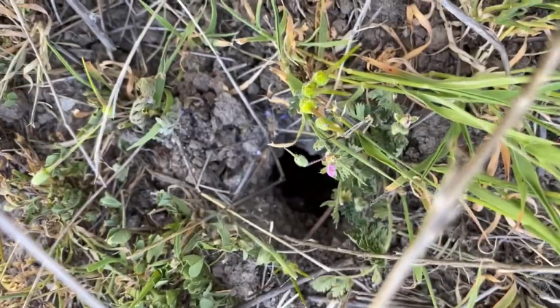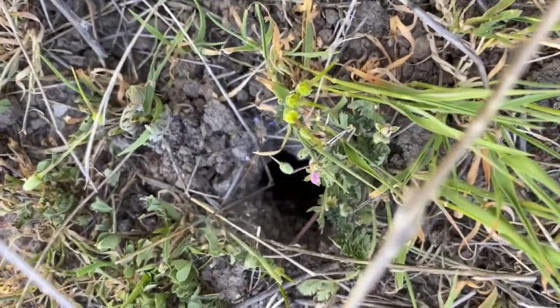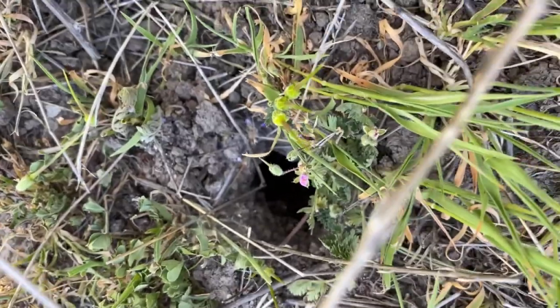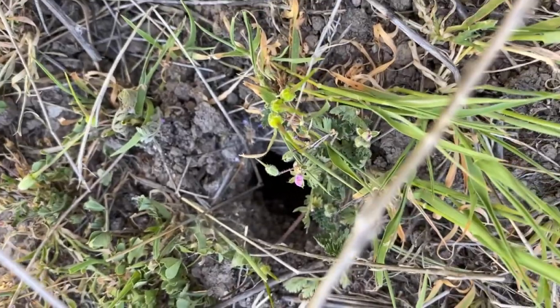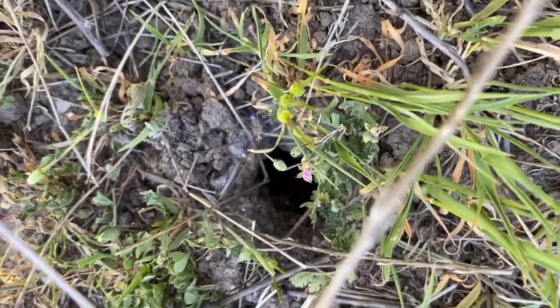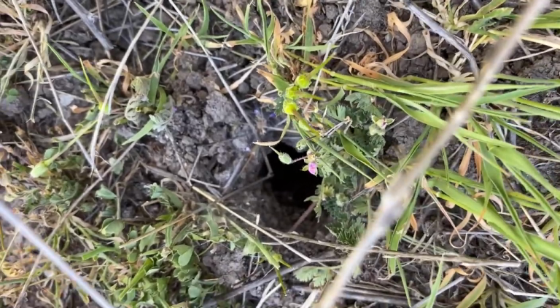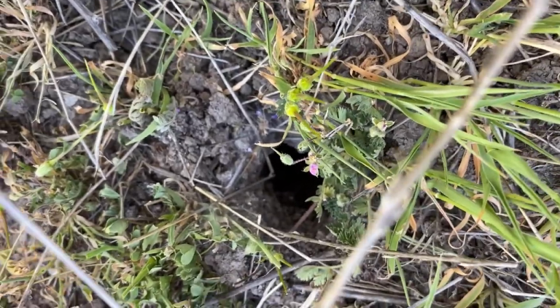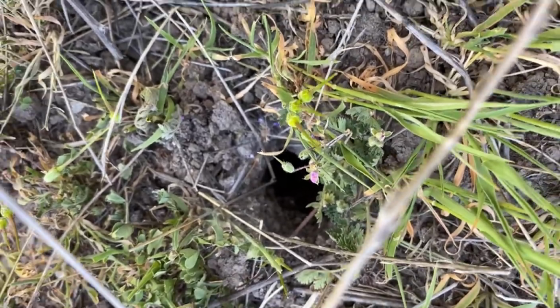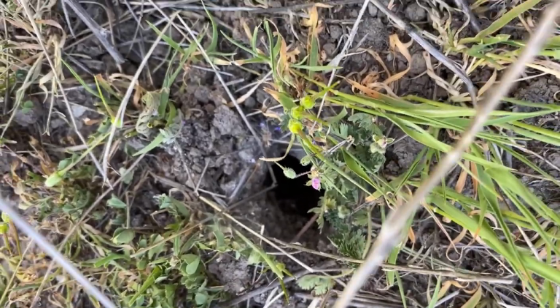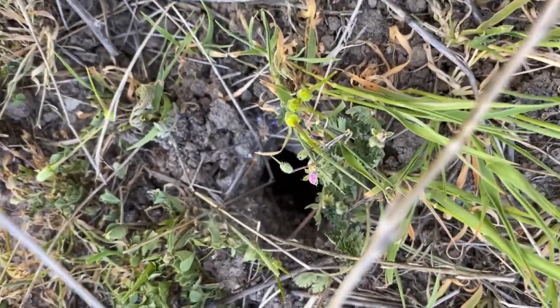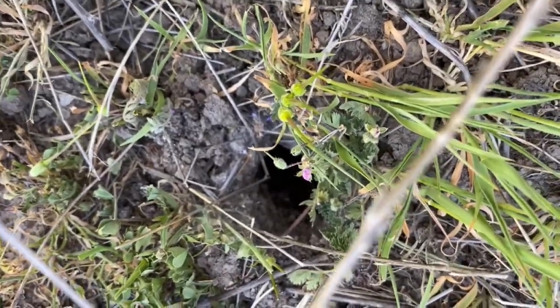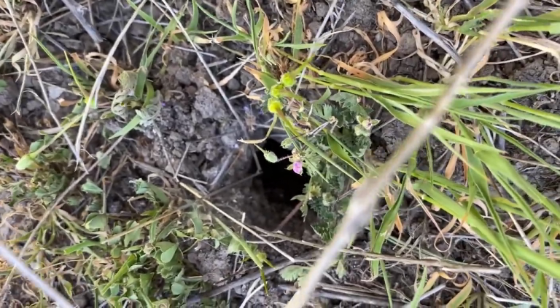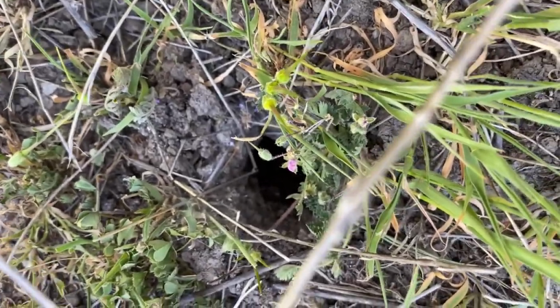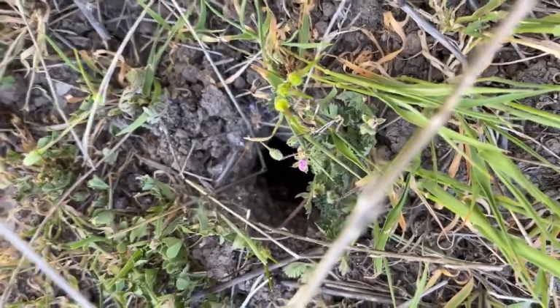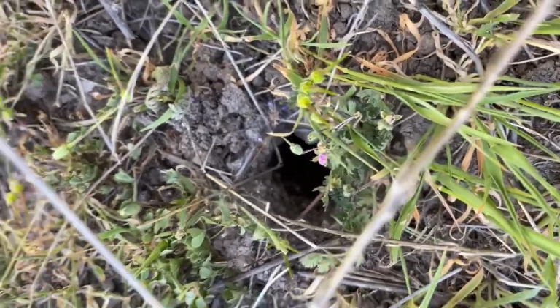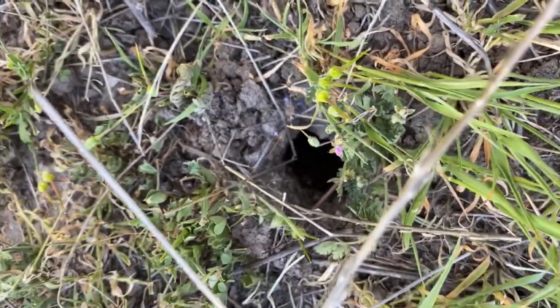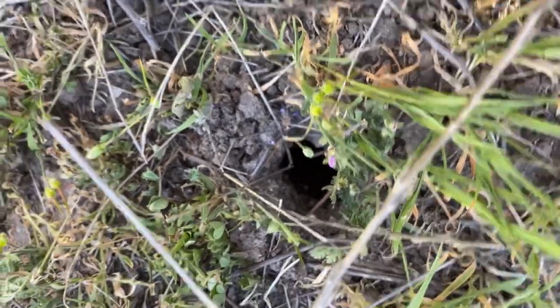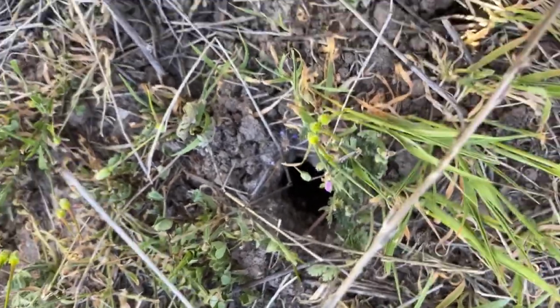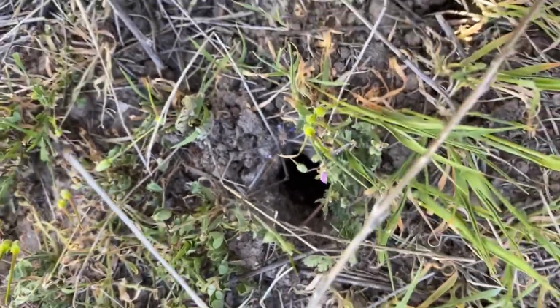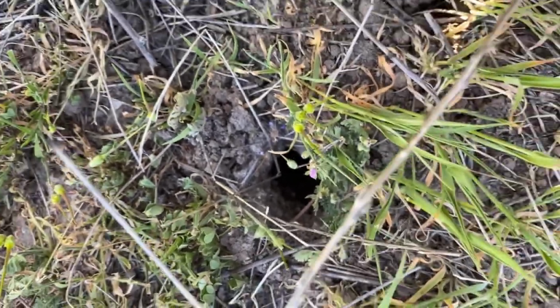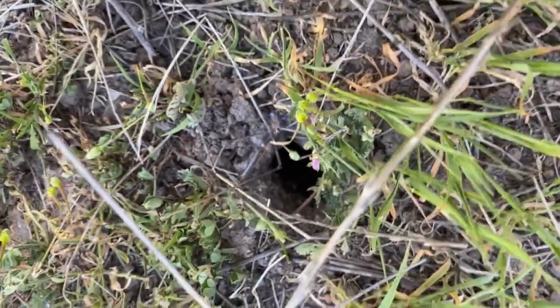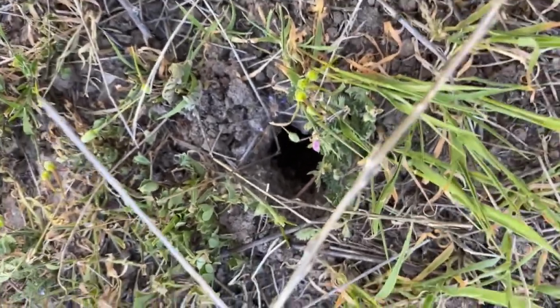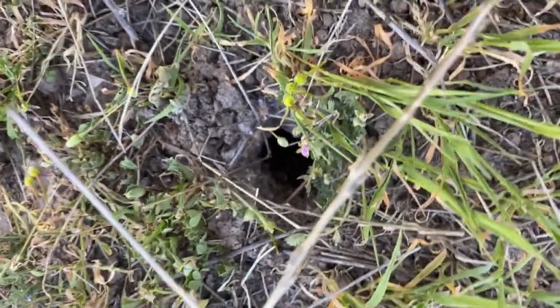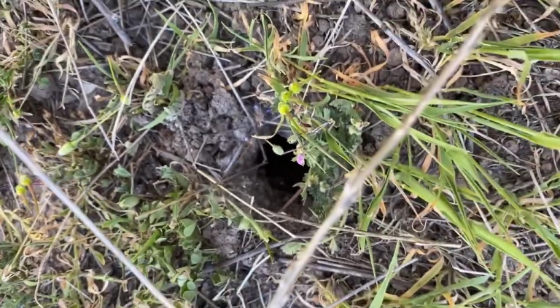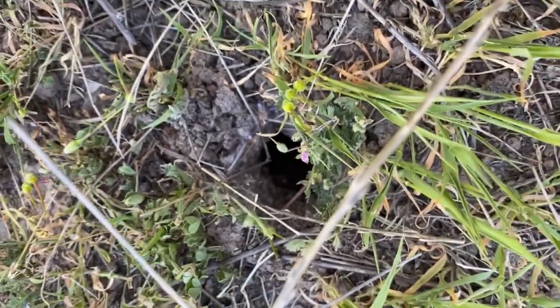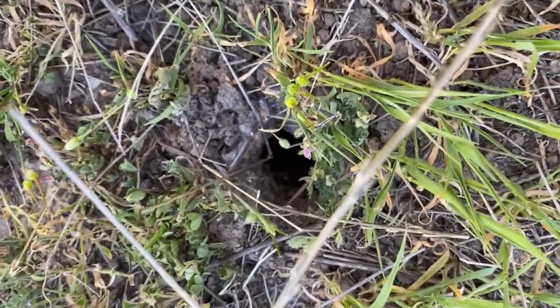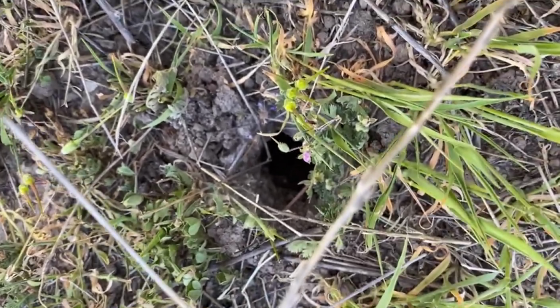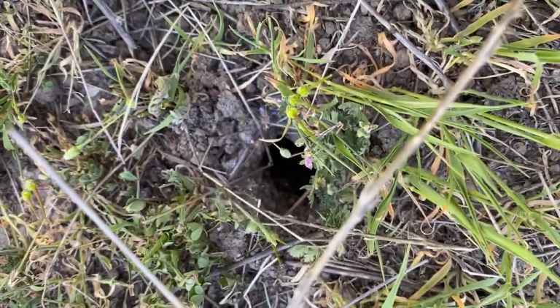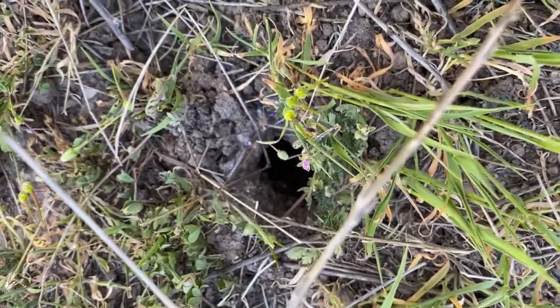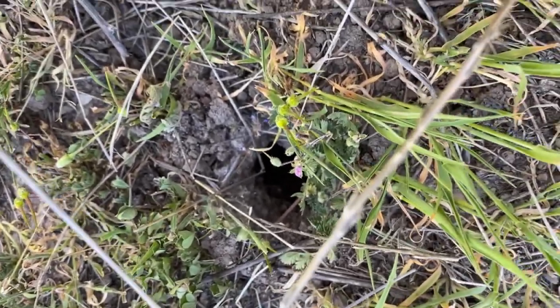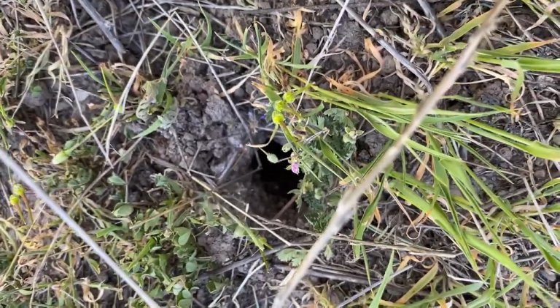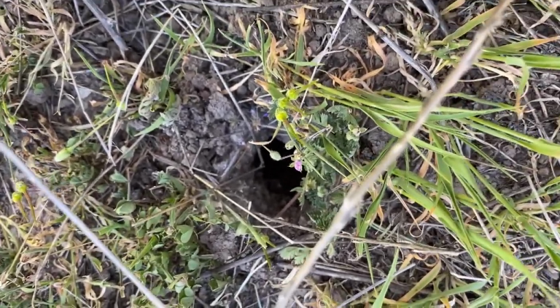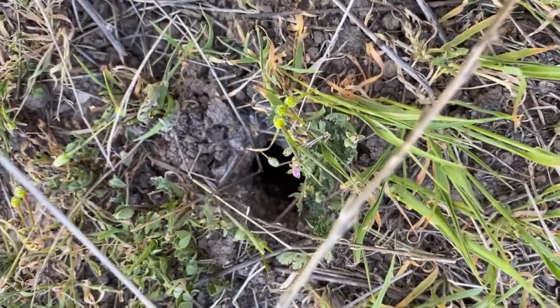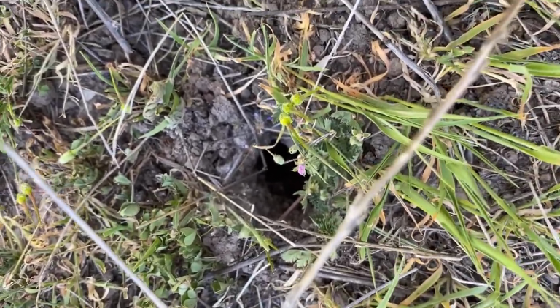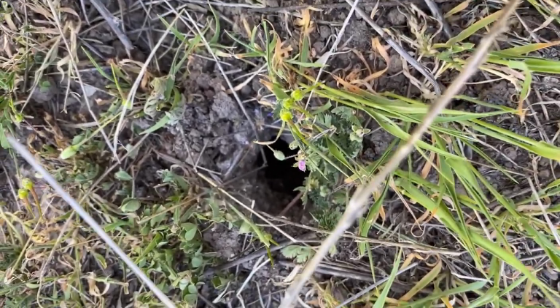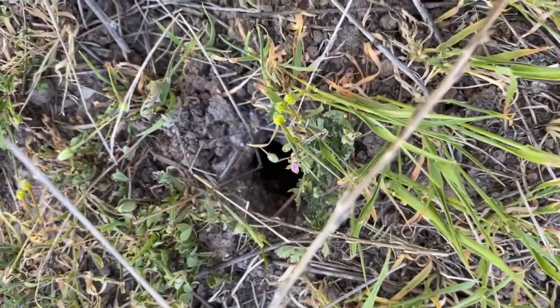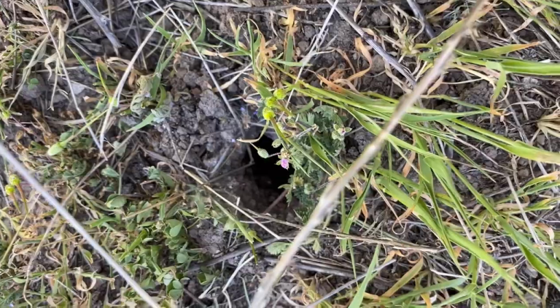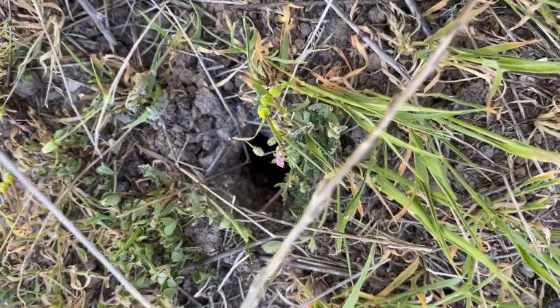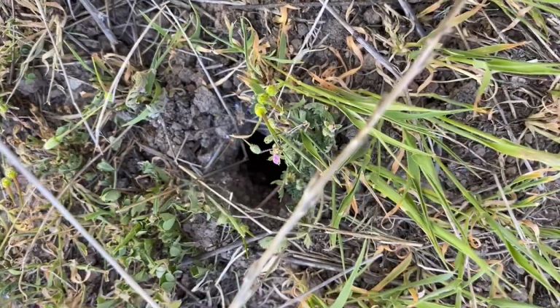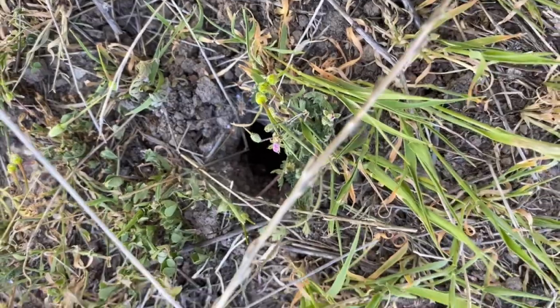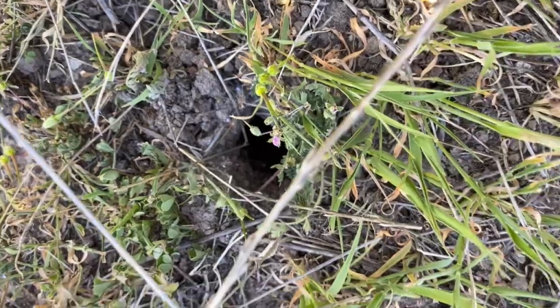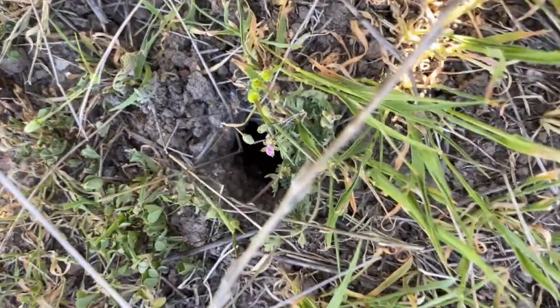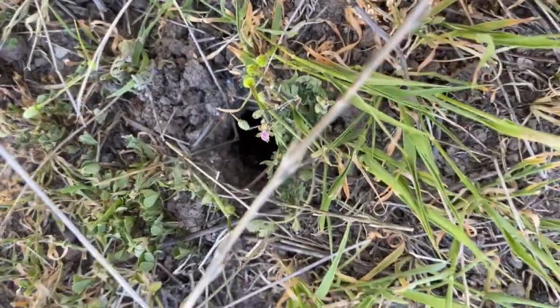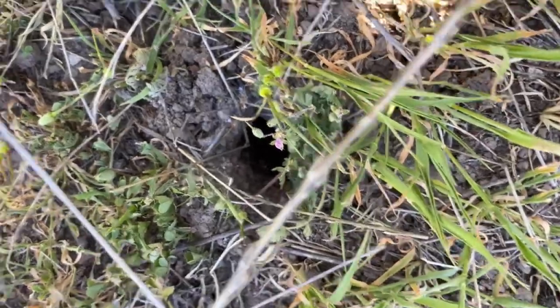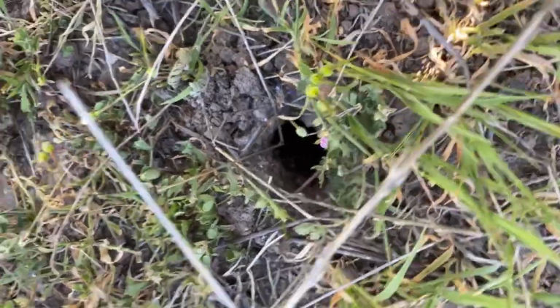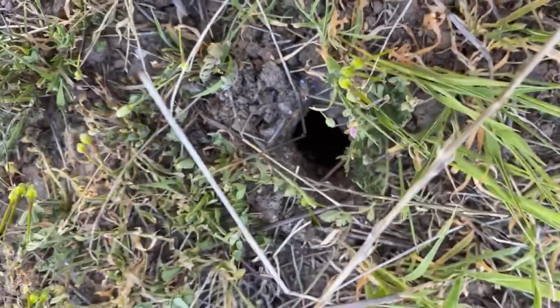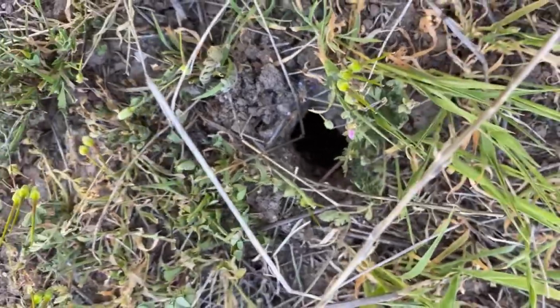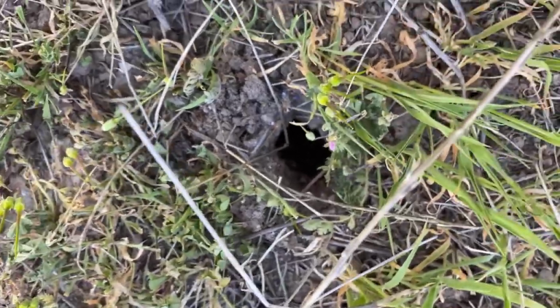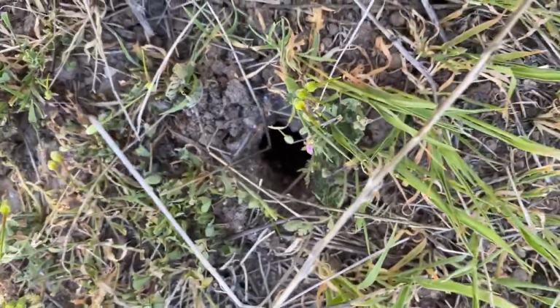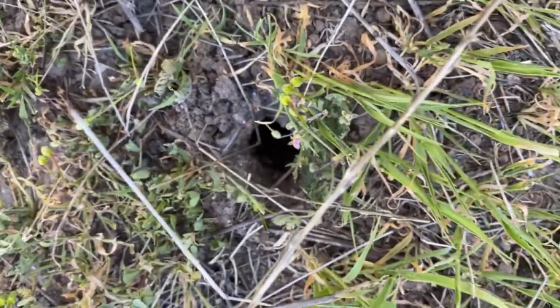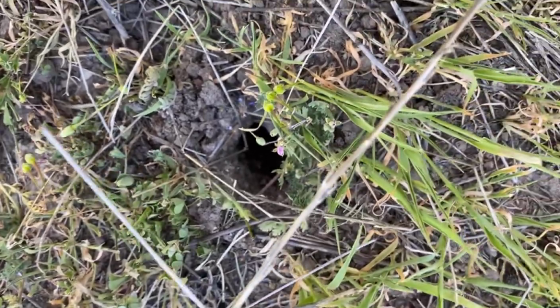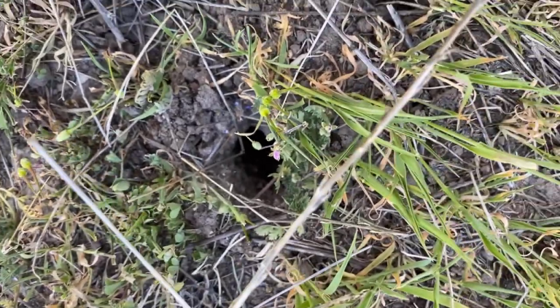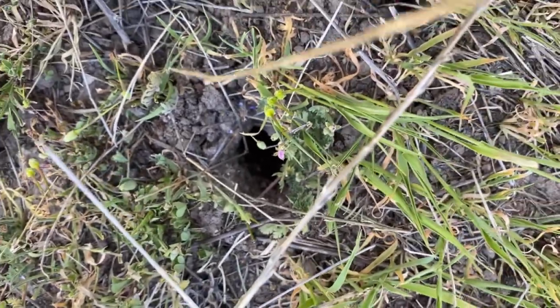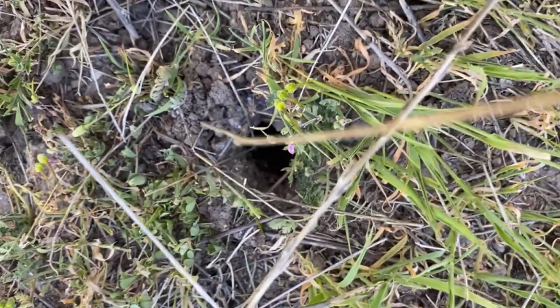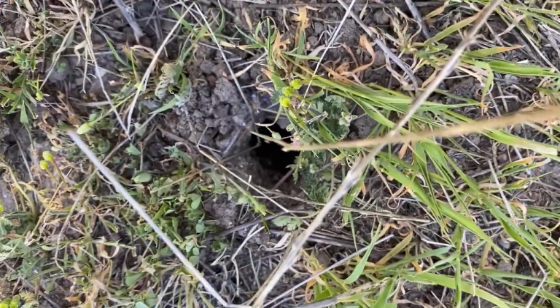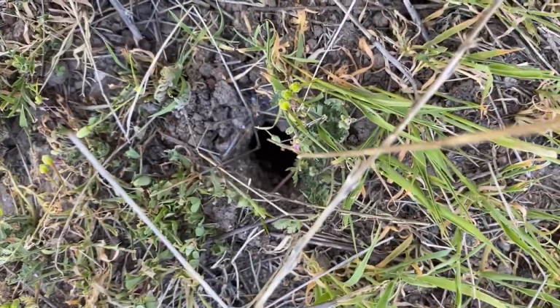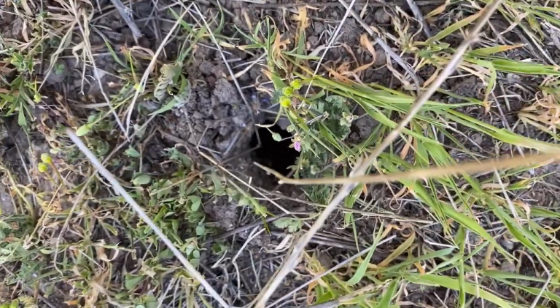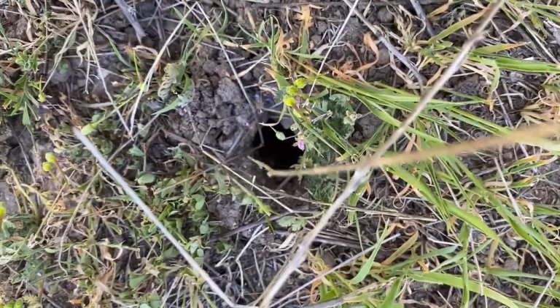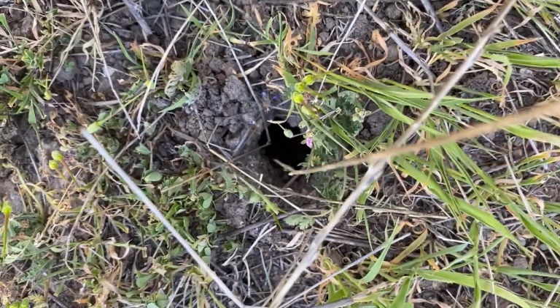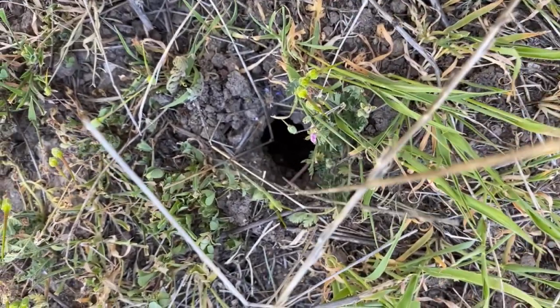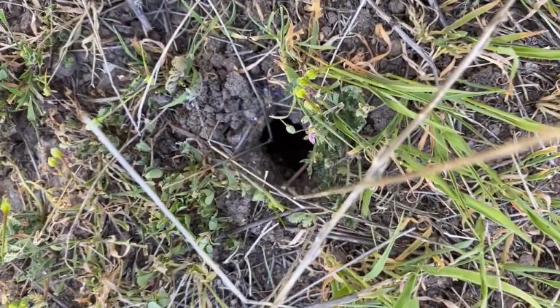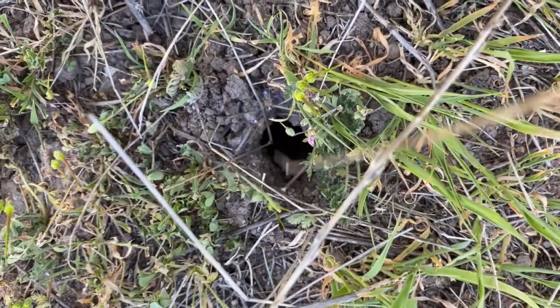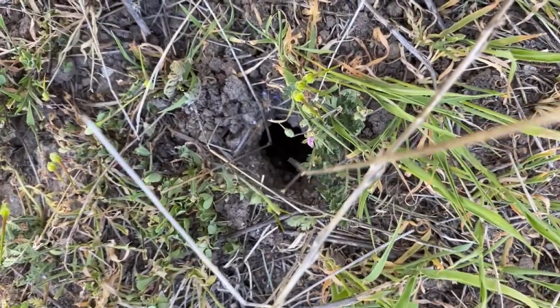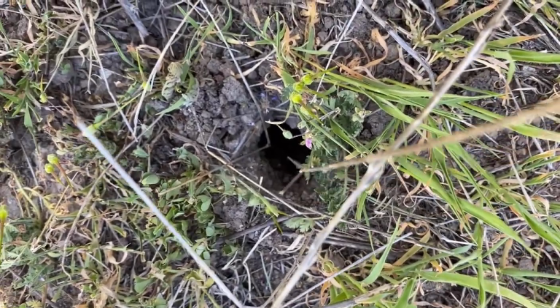Found another tarantula burrow. This one I'm also certain is active, but whether we see the tarantula or not, that's another story.